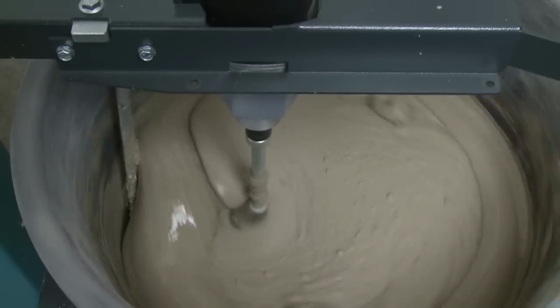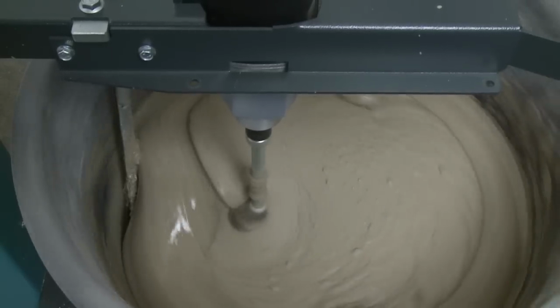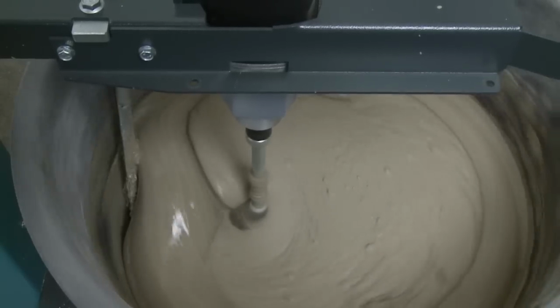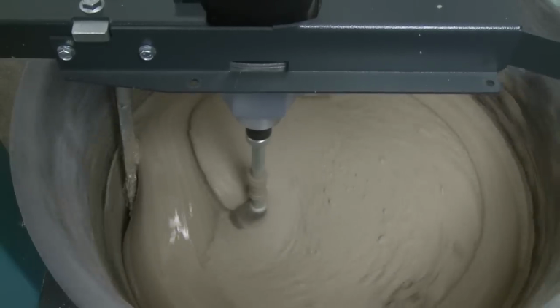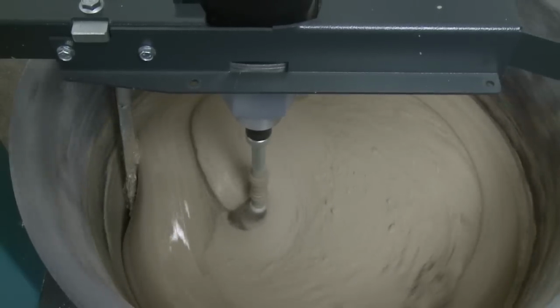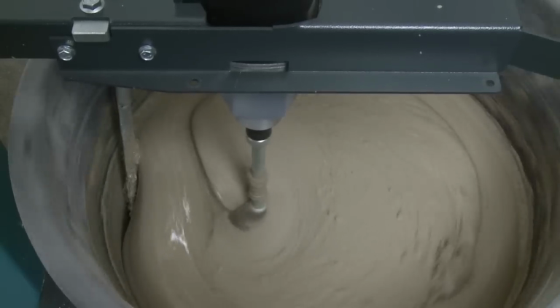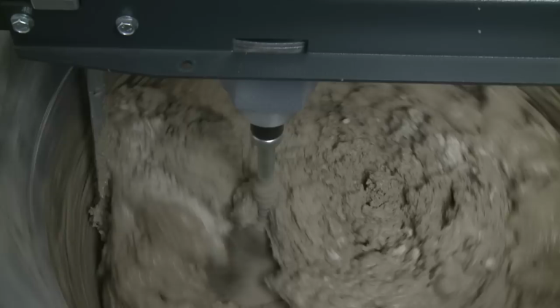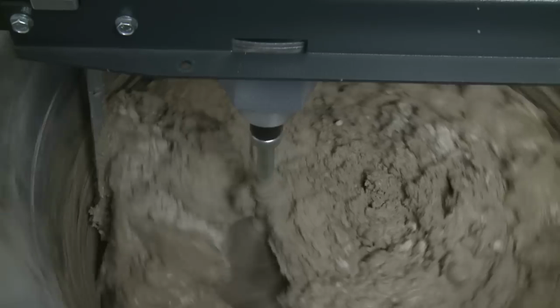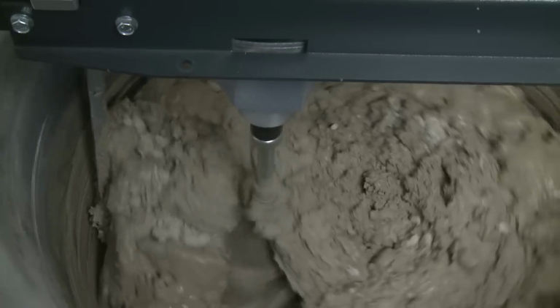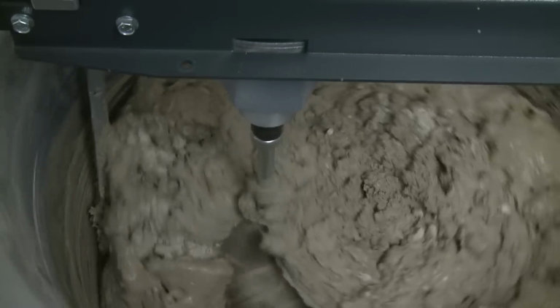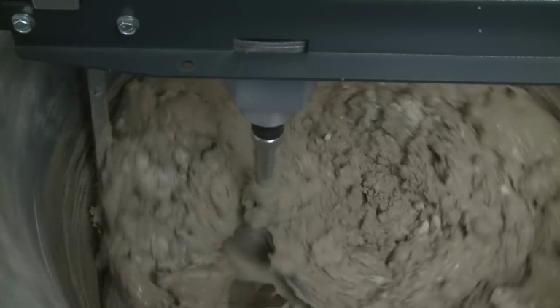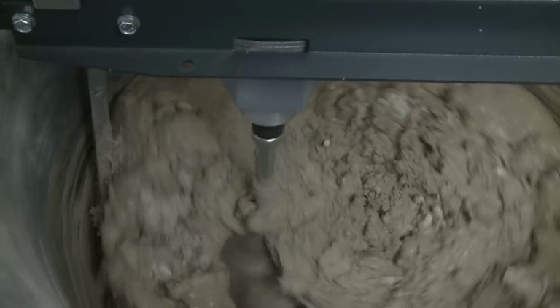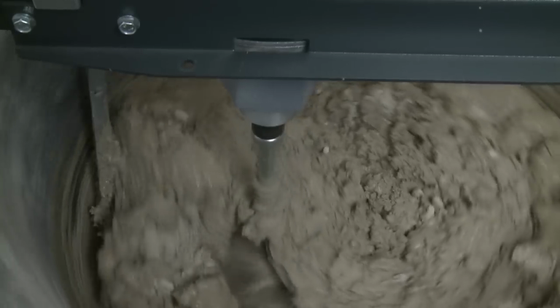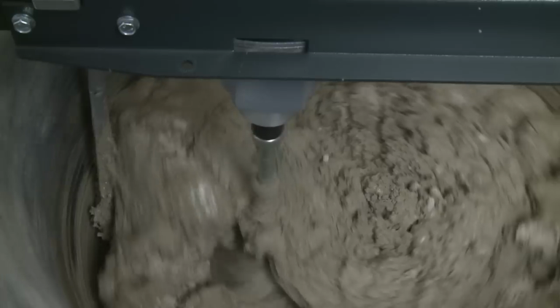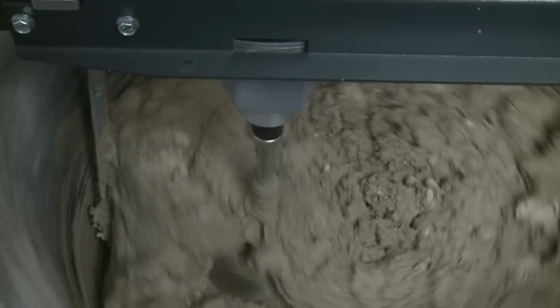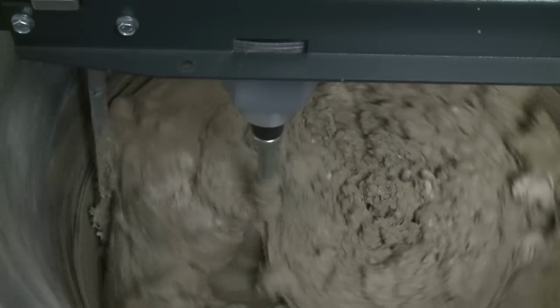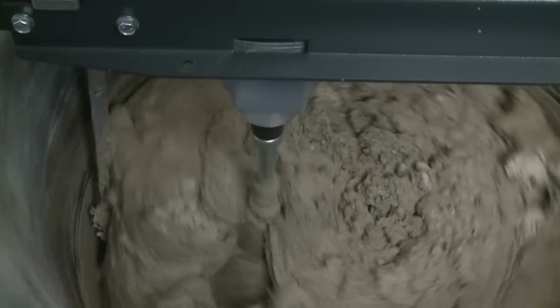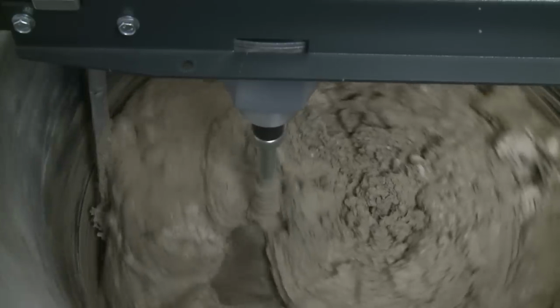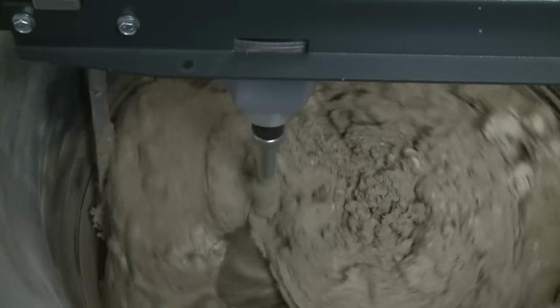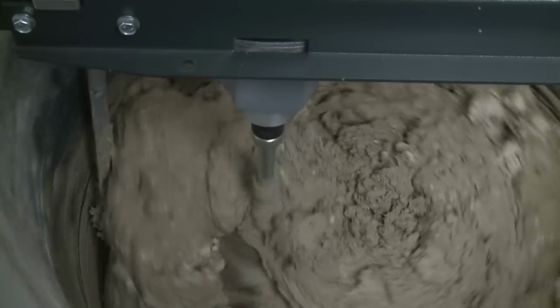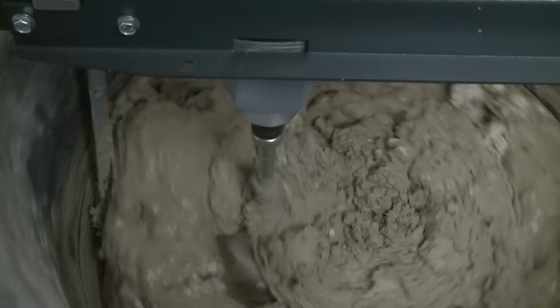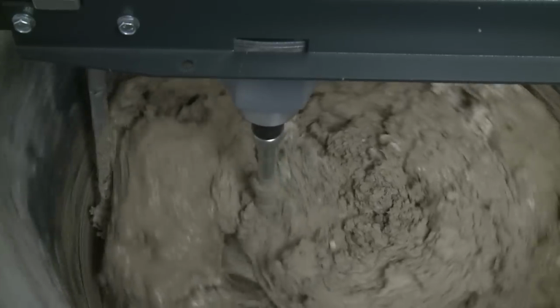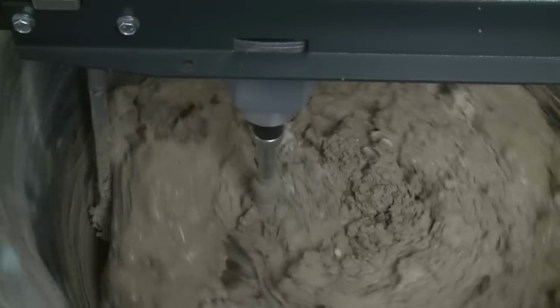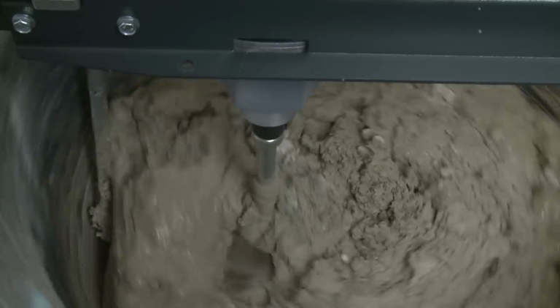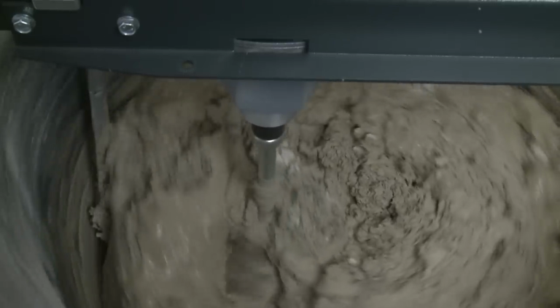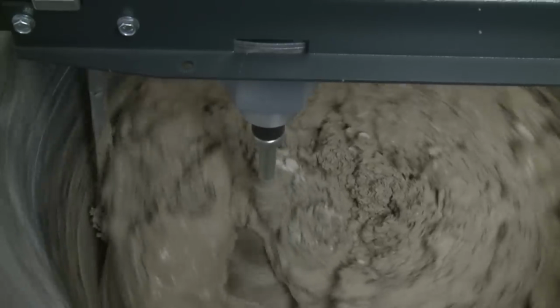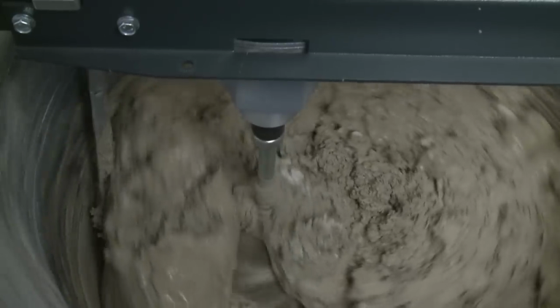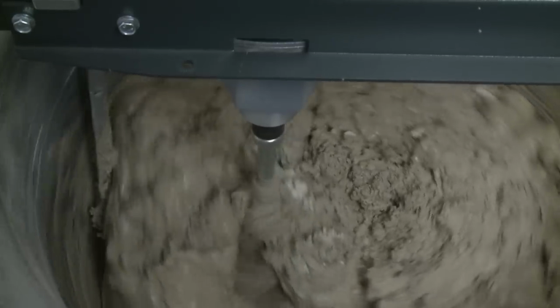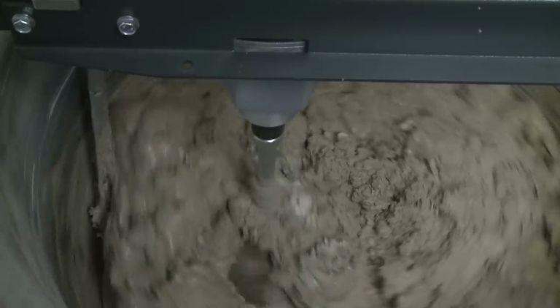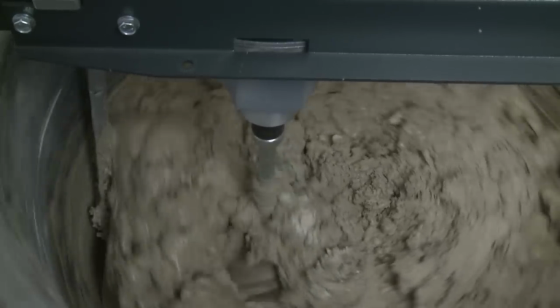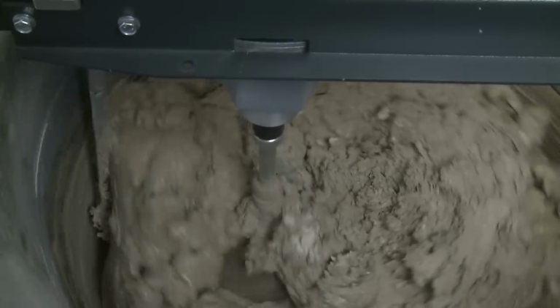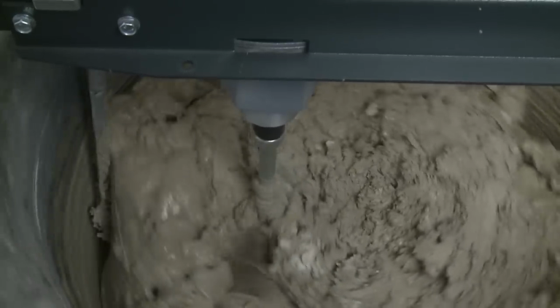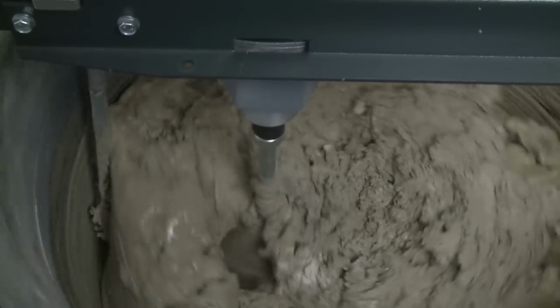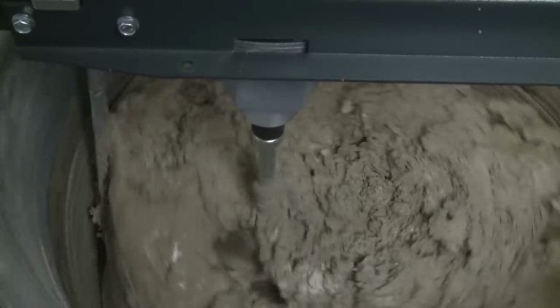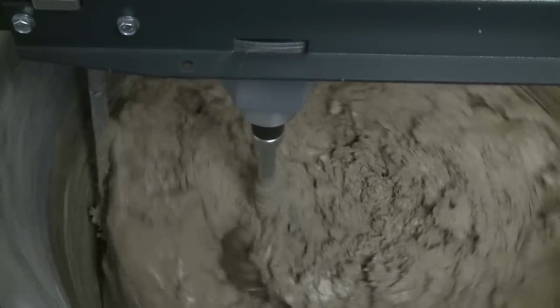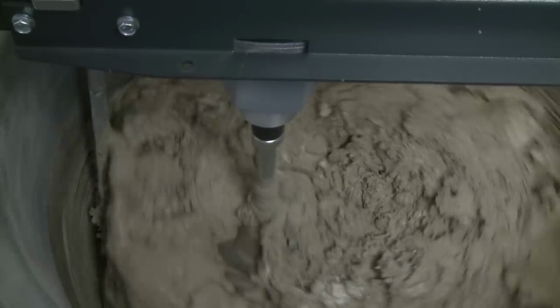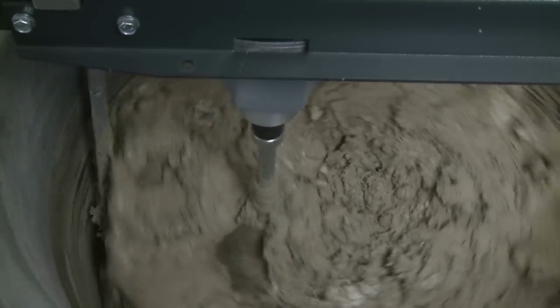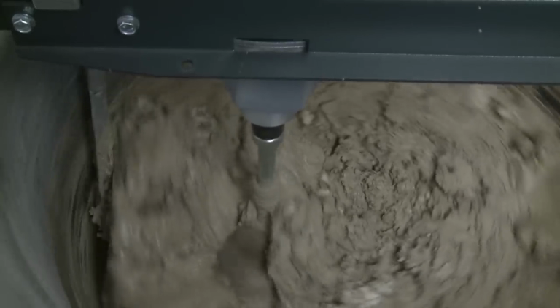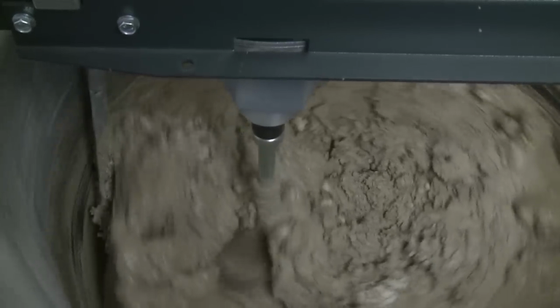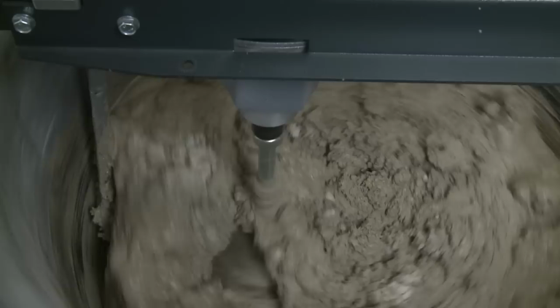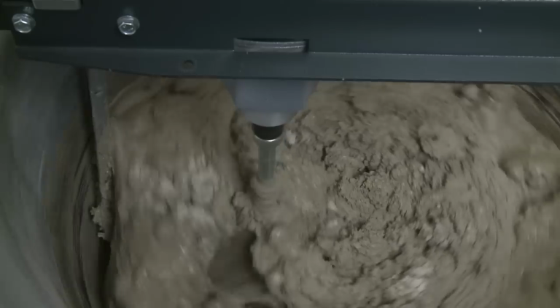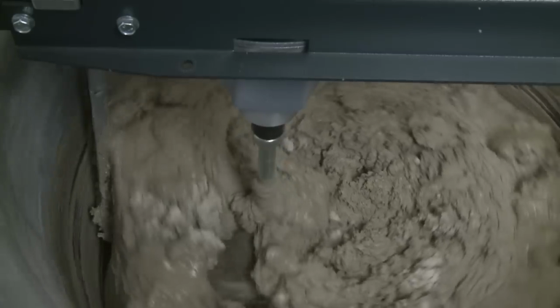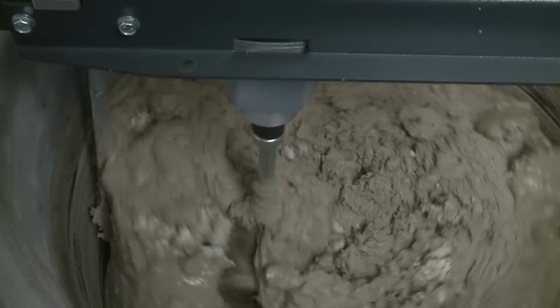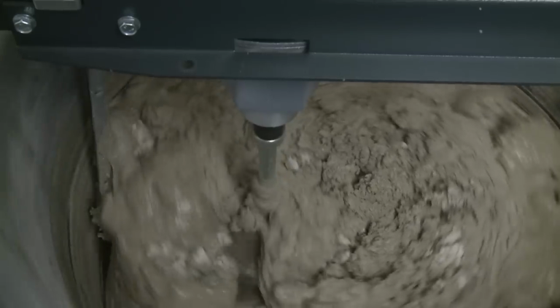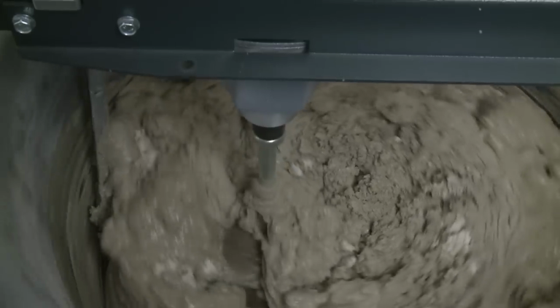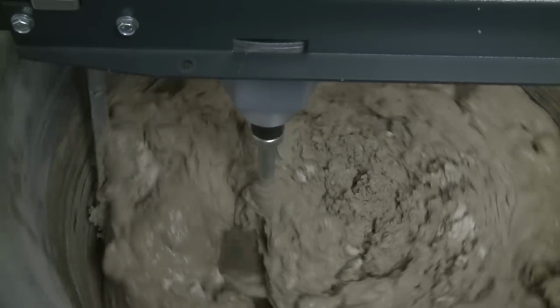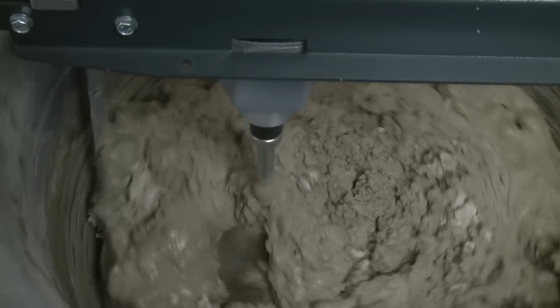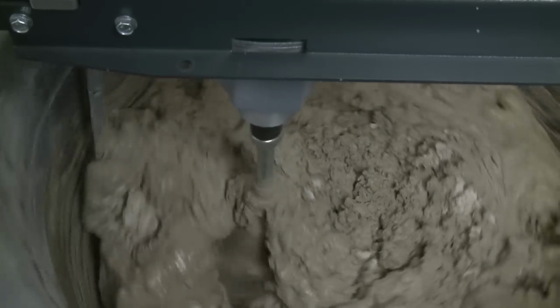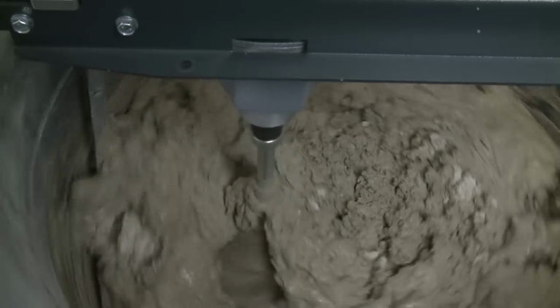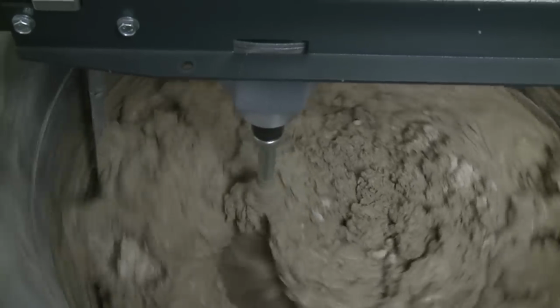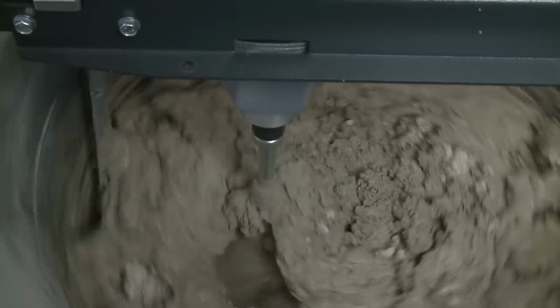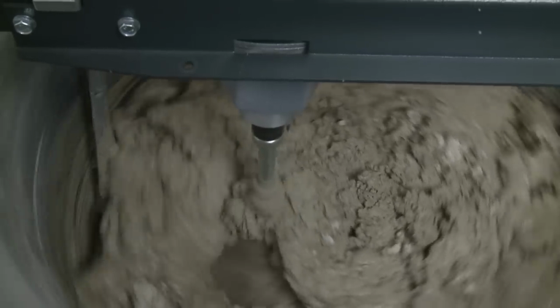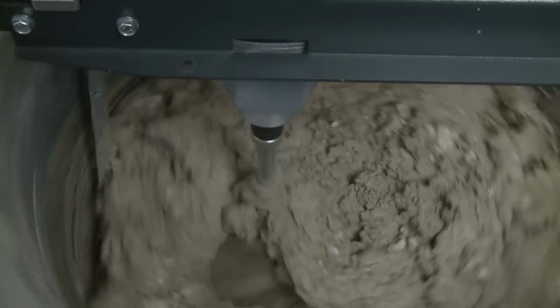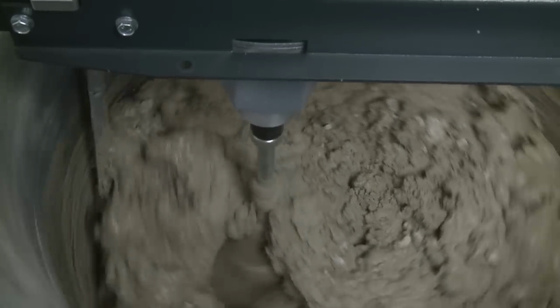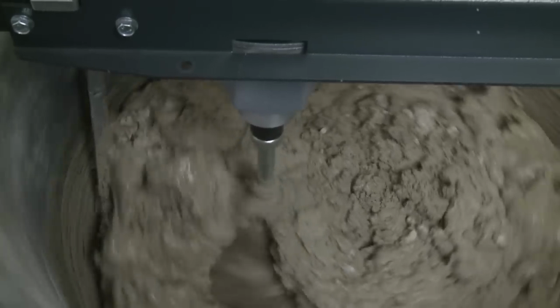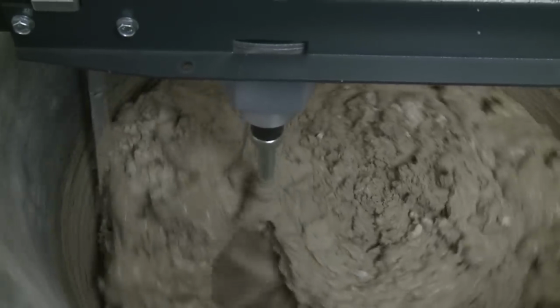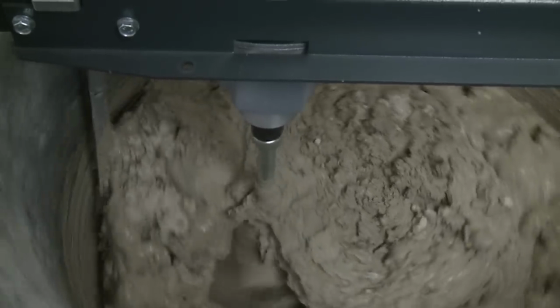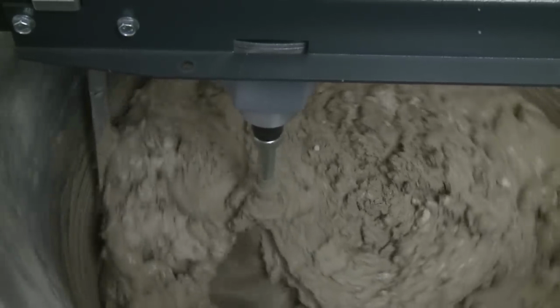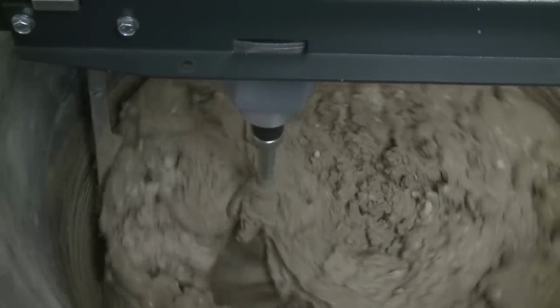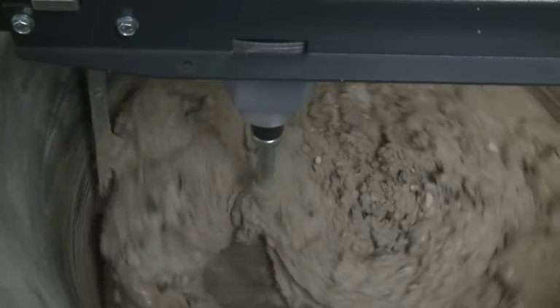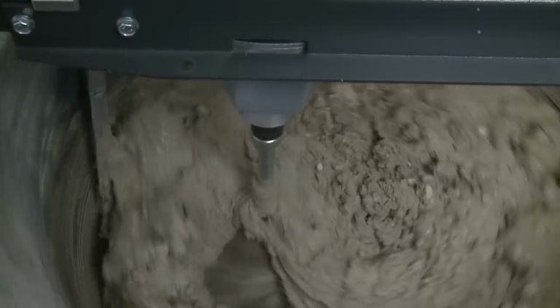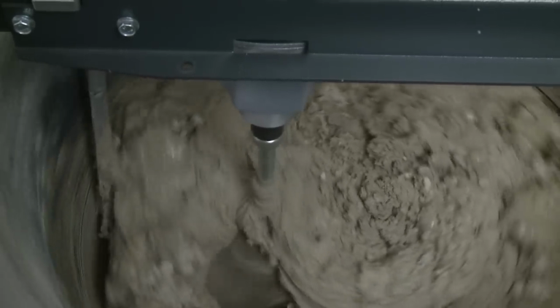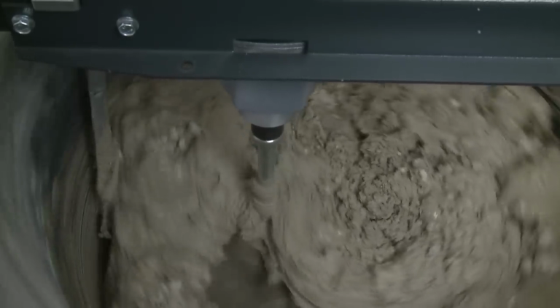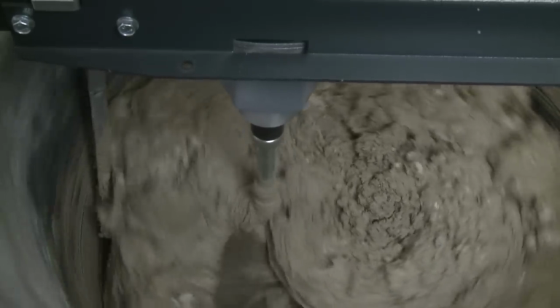The edge scraper not only prevents sediment collecting on the edge and bottom of the tub, it also guides the mixing material back to the middle.